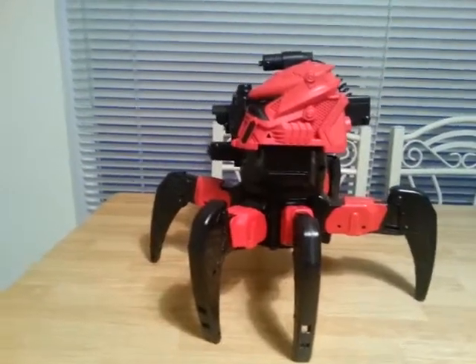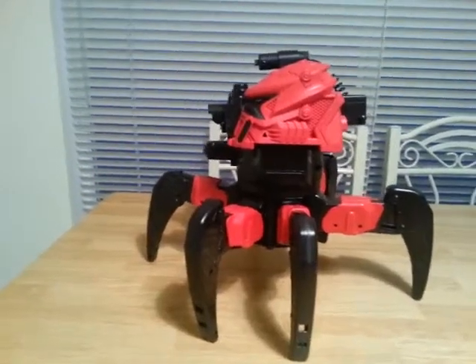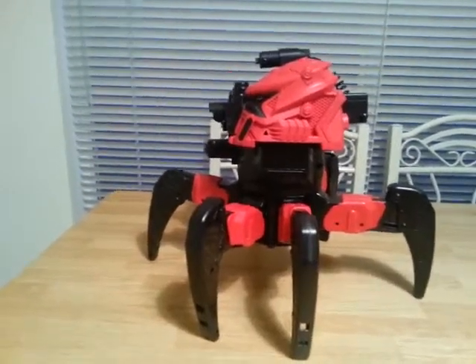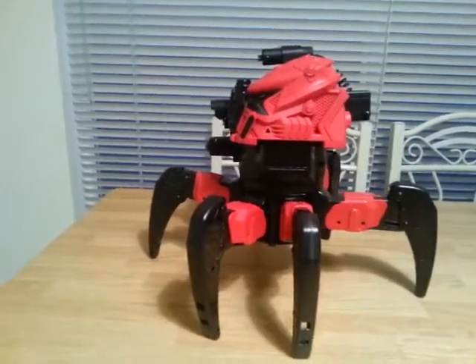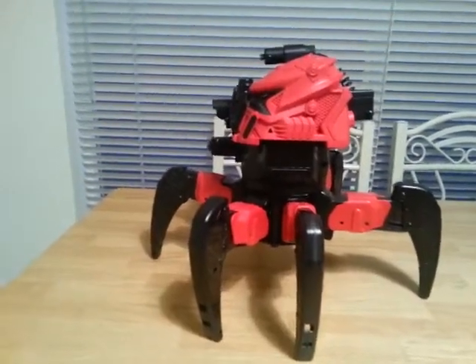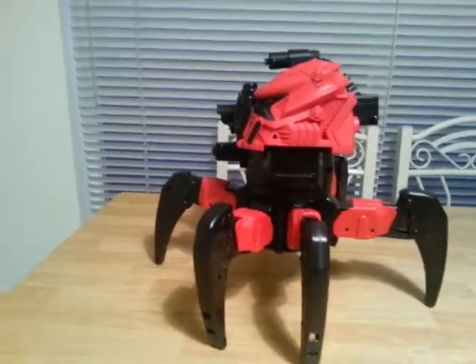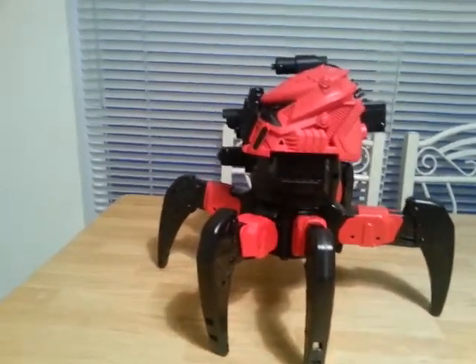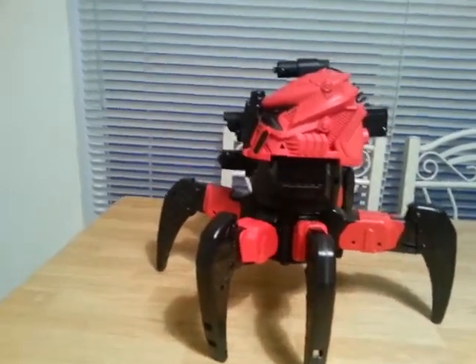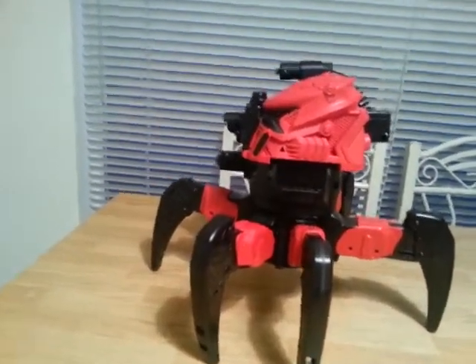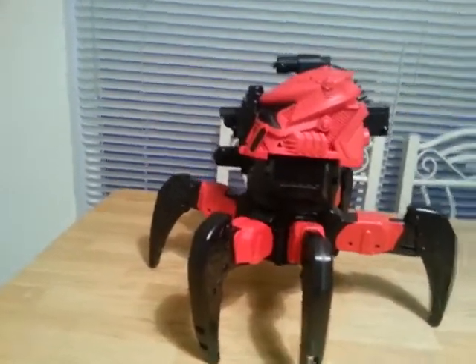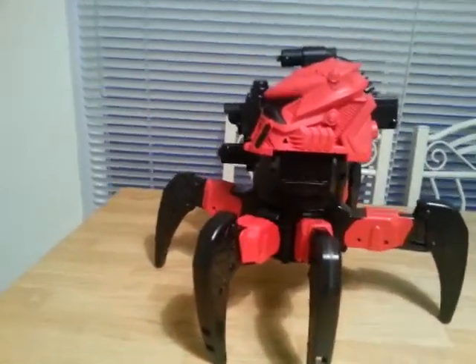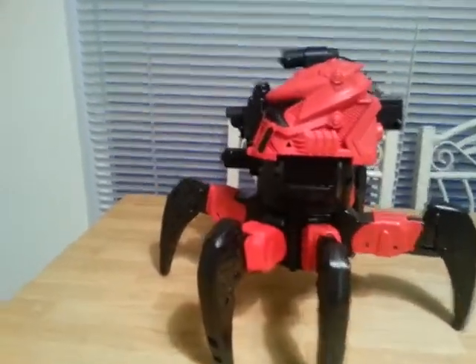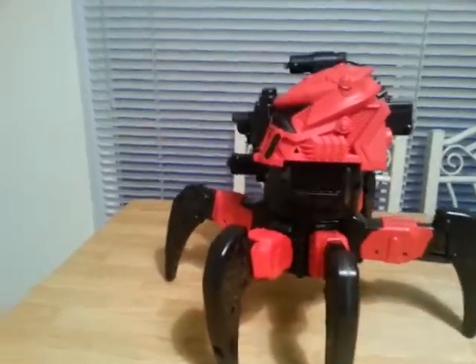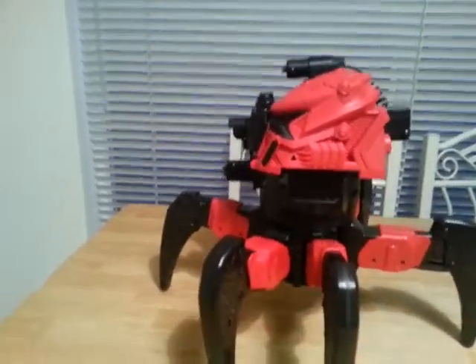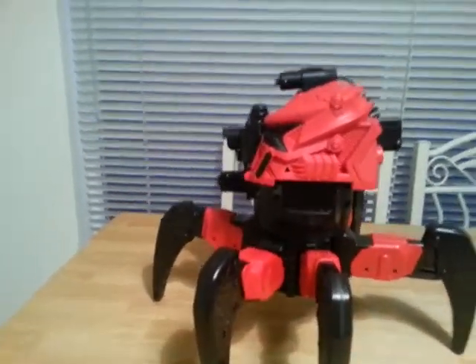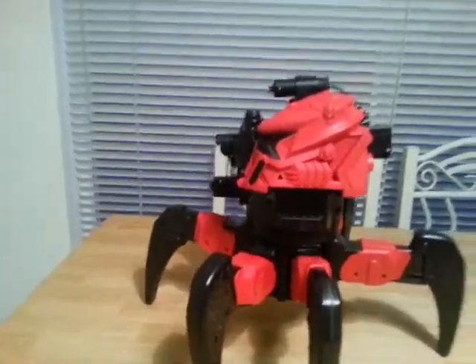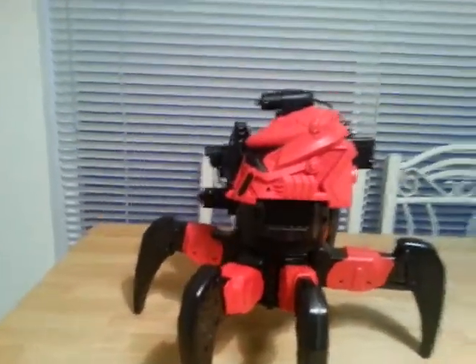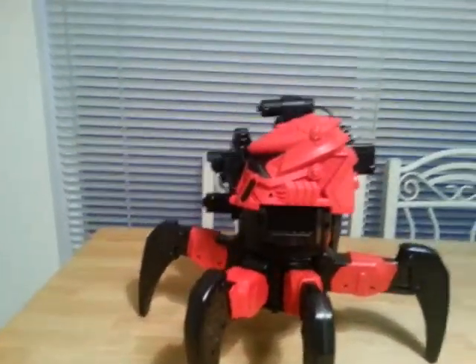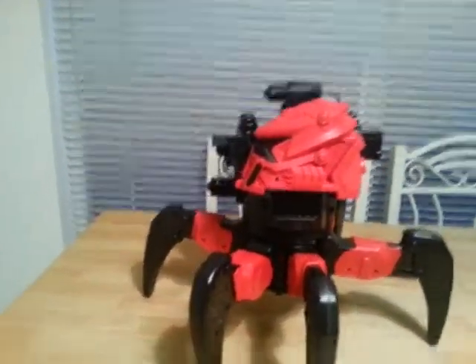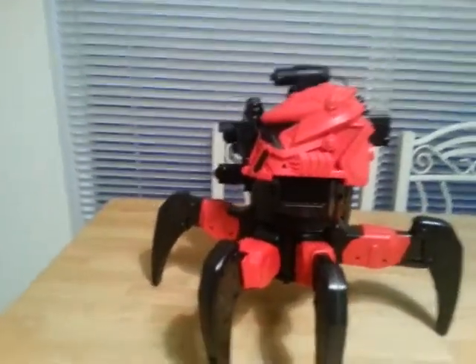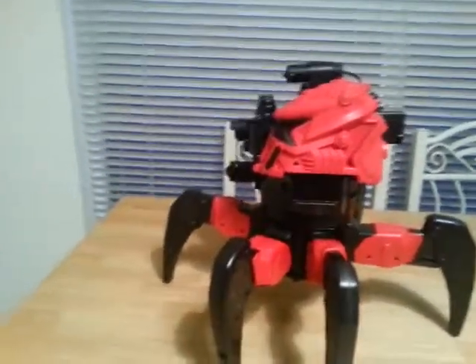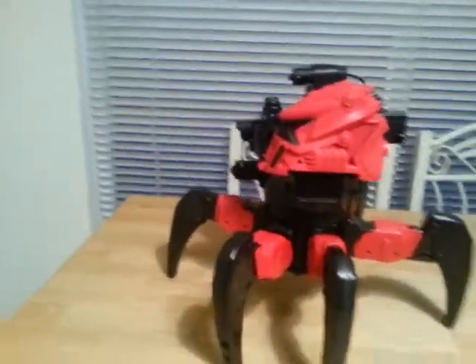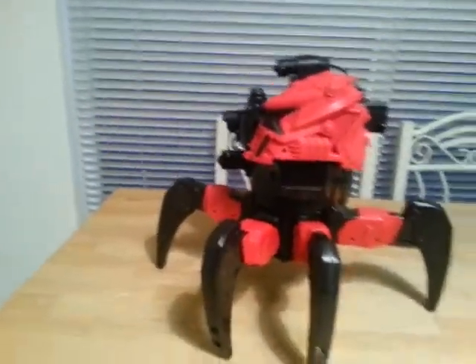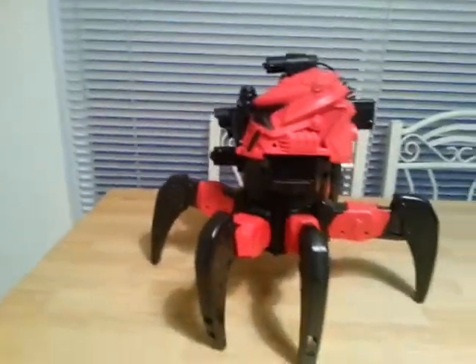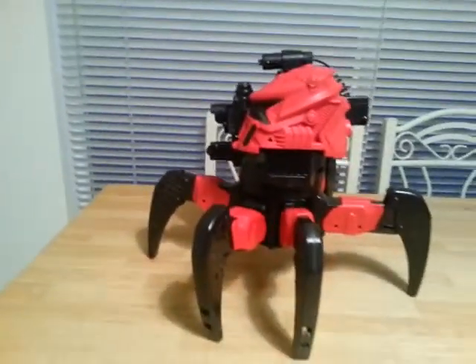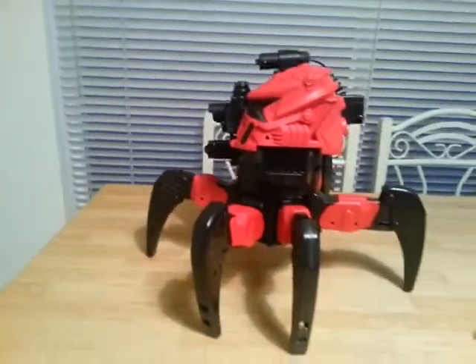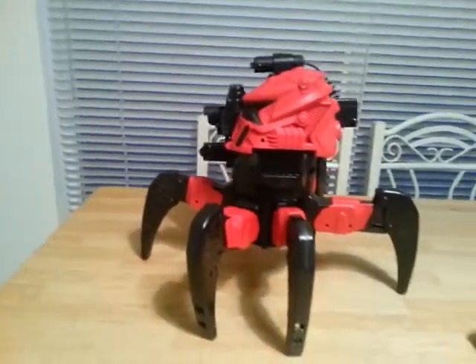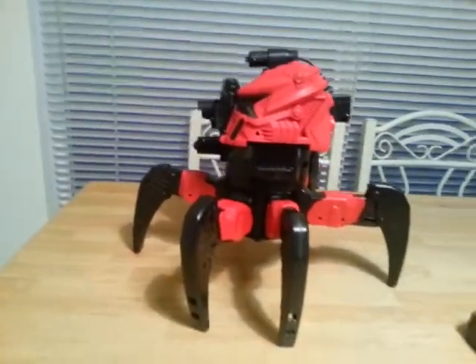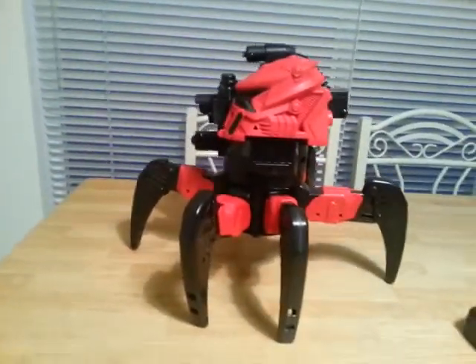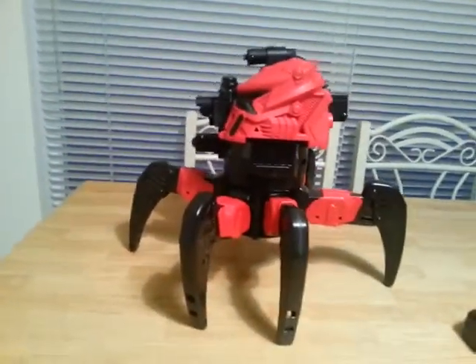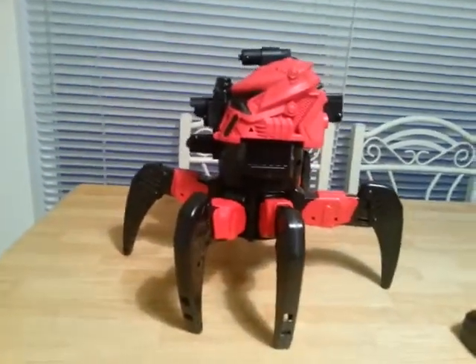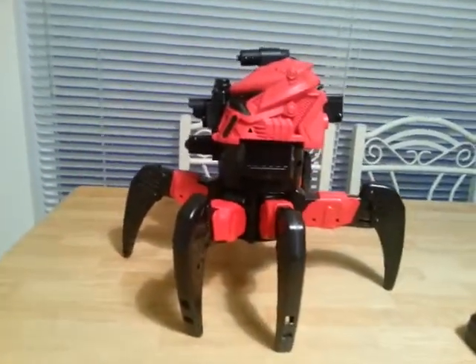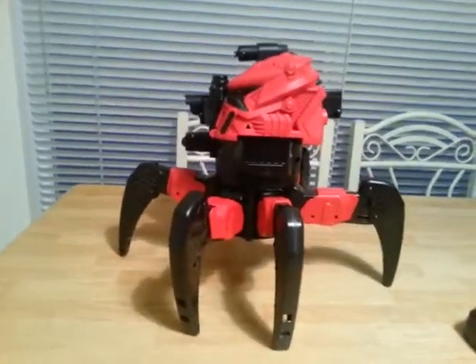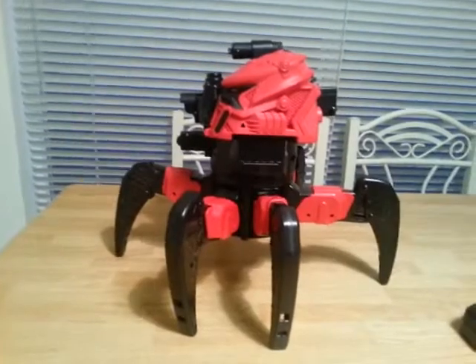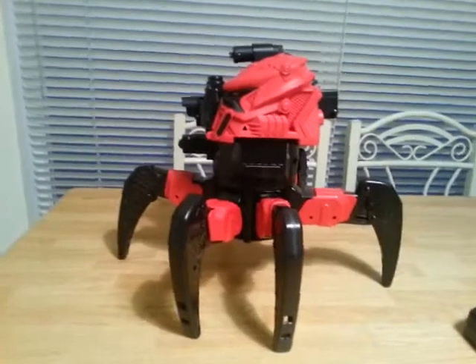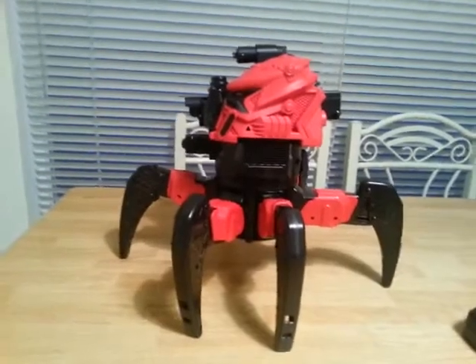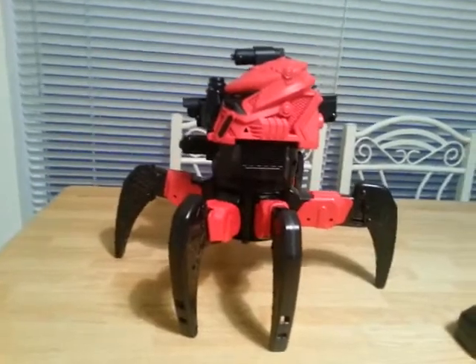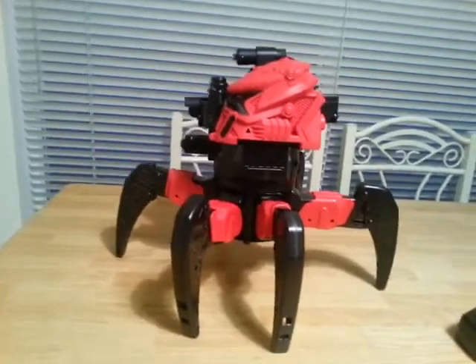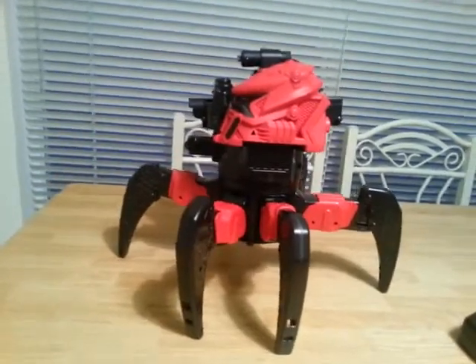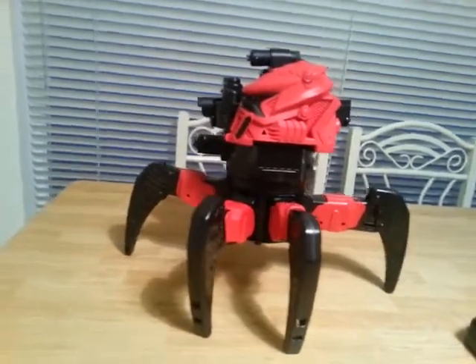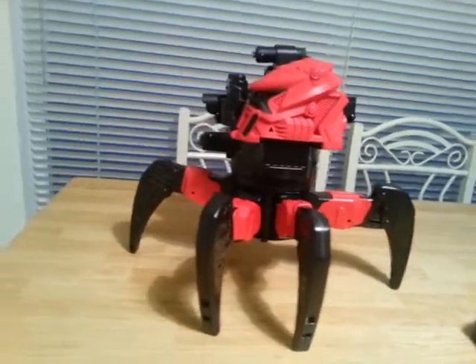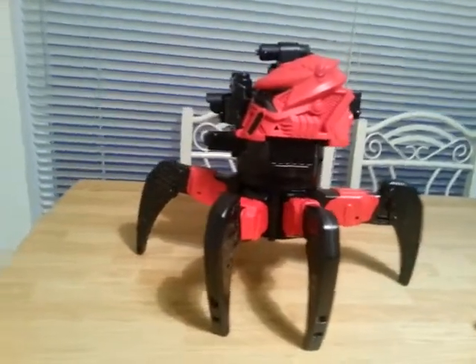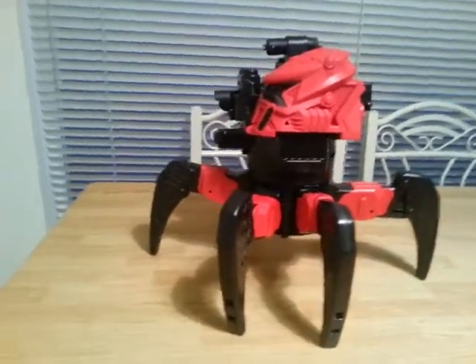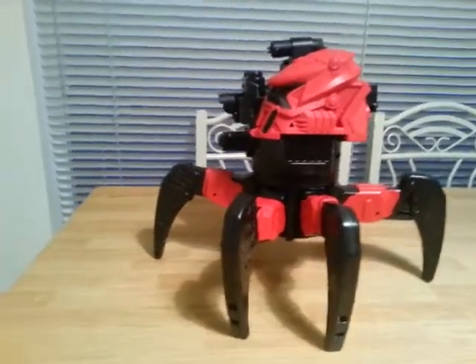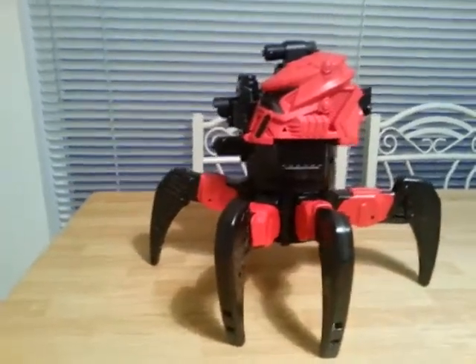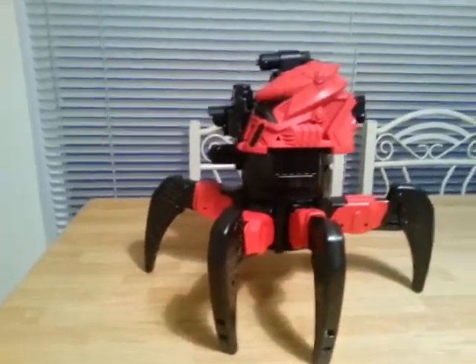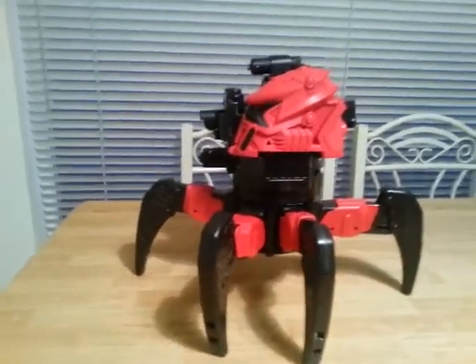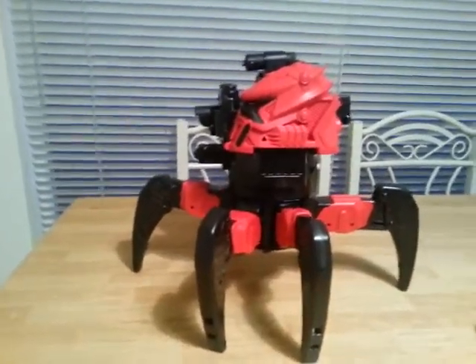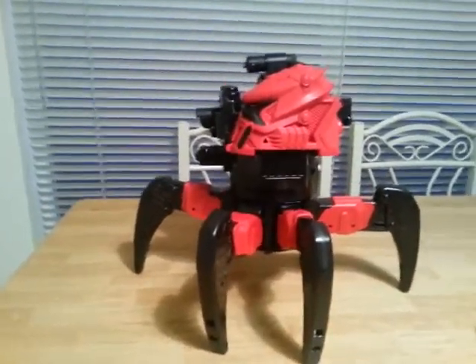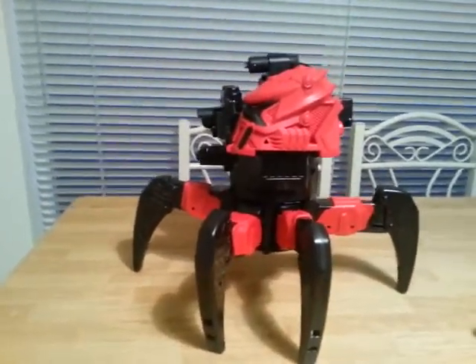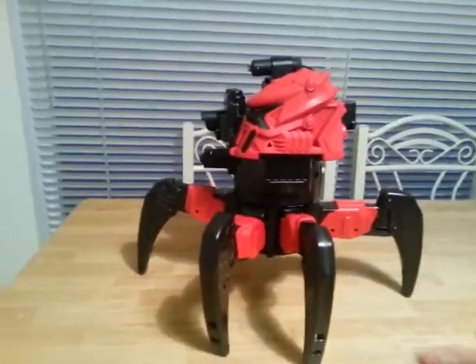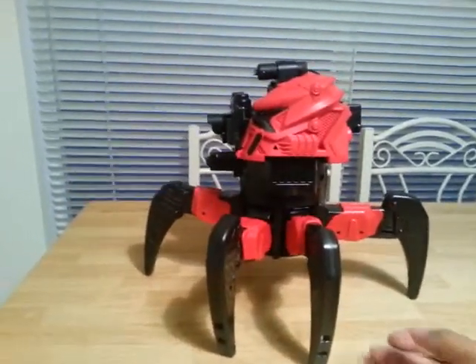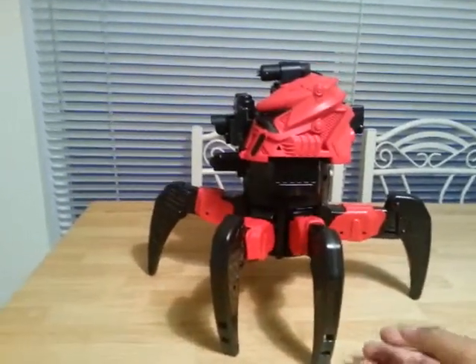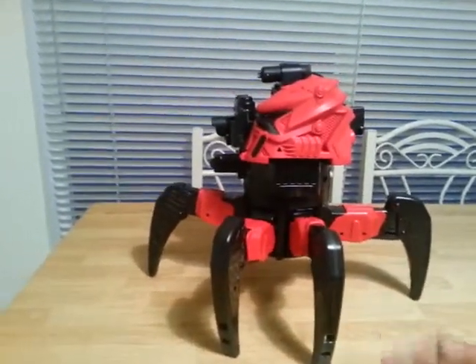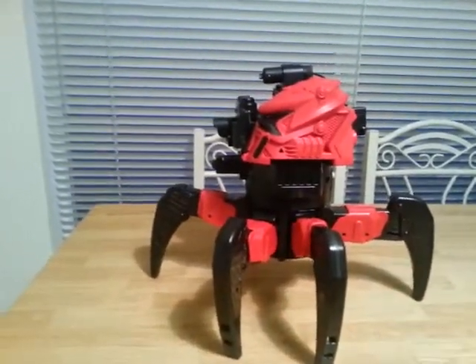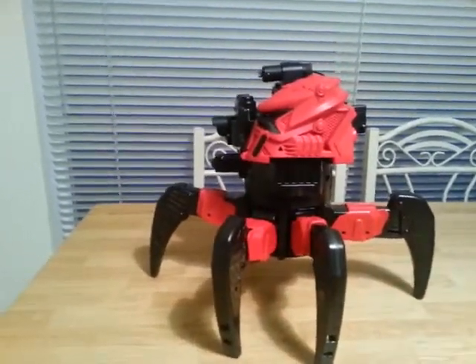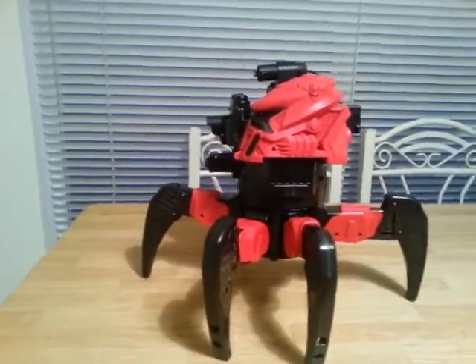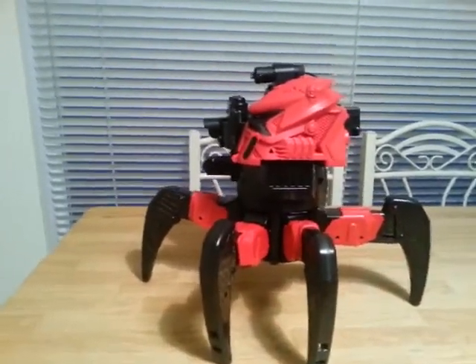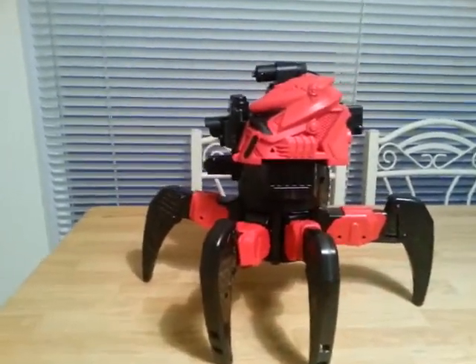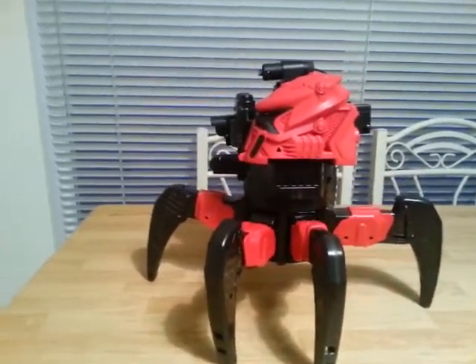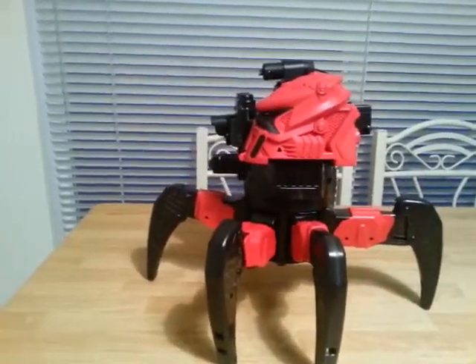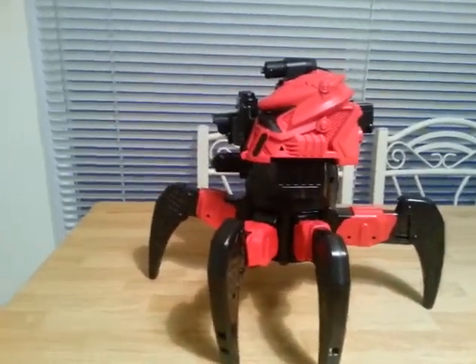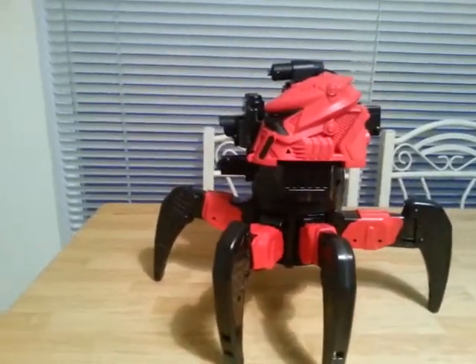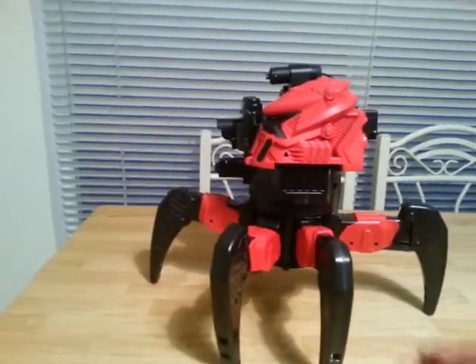Alright, so here we are. We have the Combat Creatures AttackNid from WowStuff.